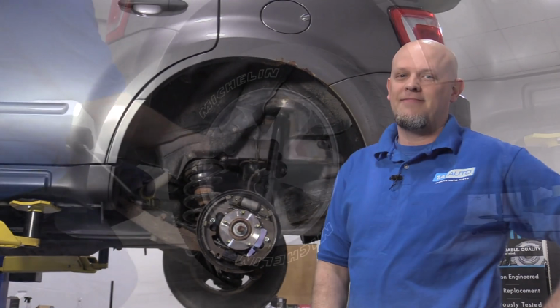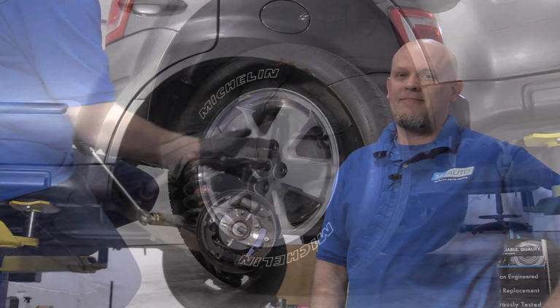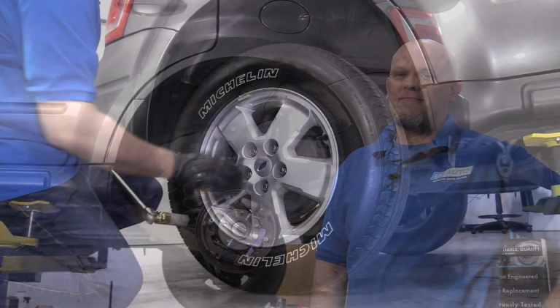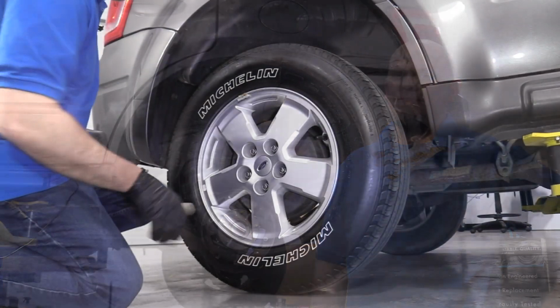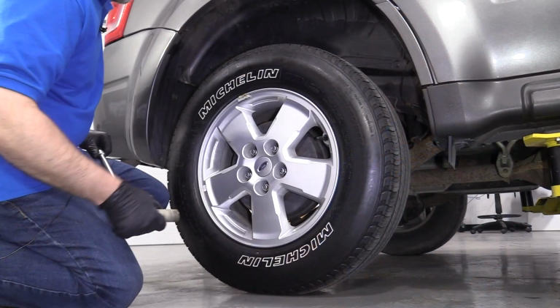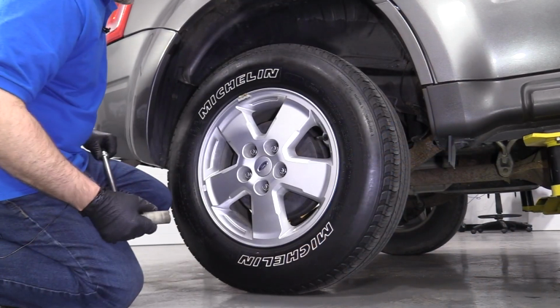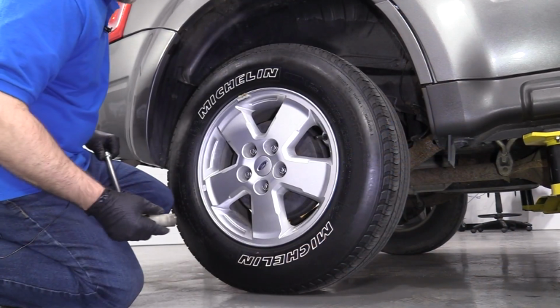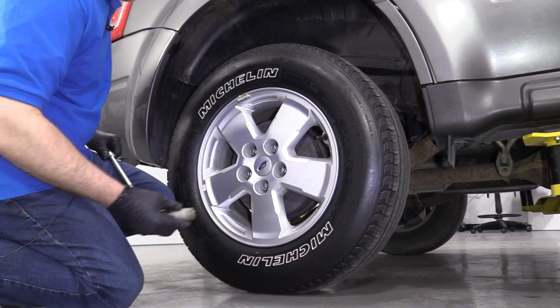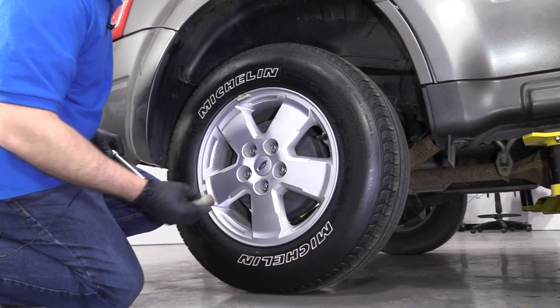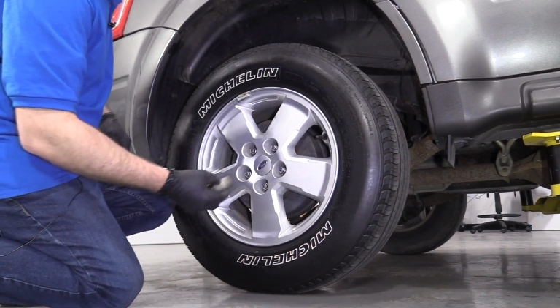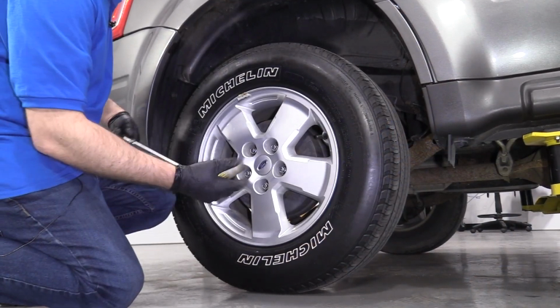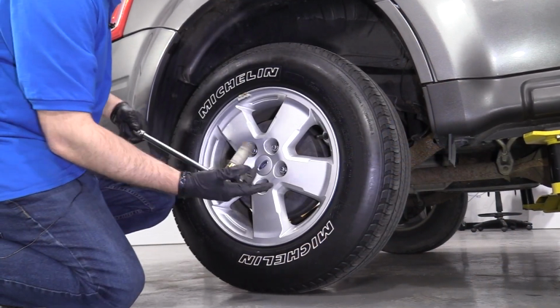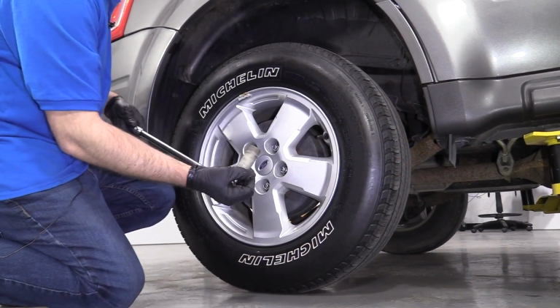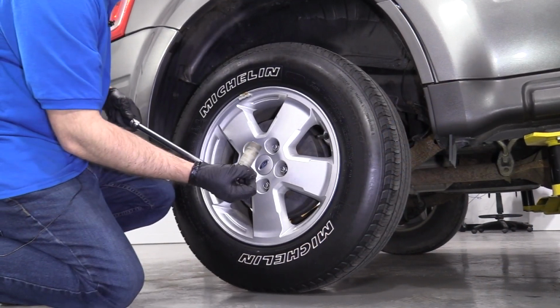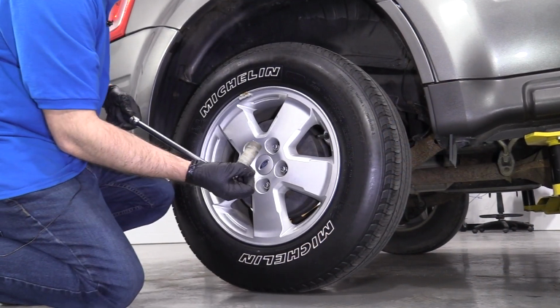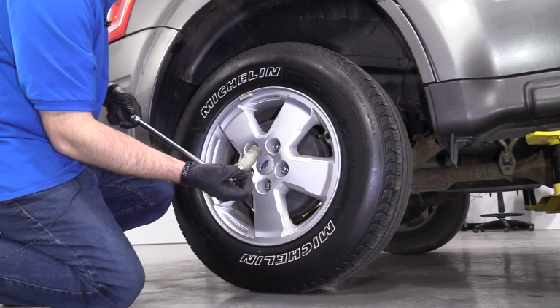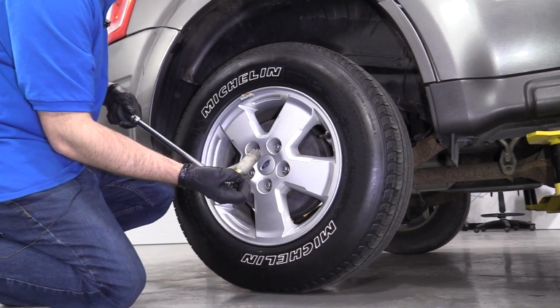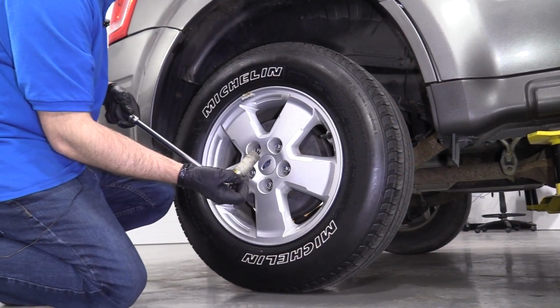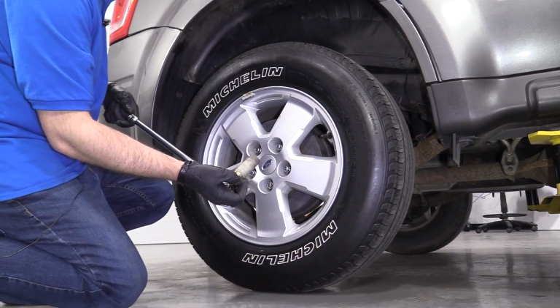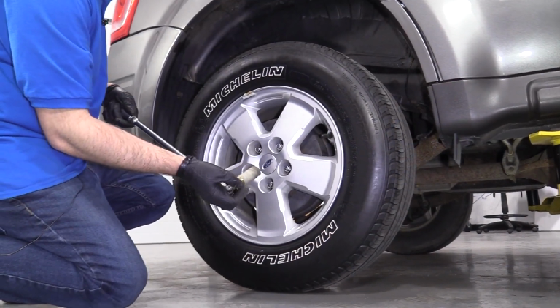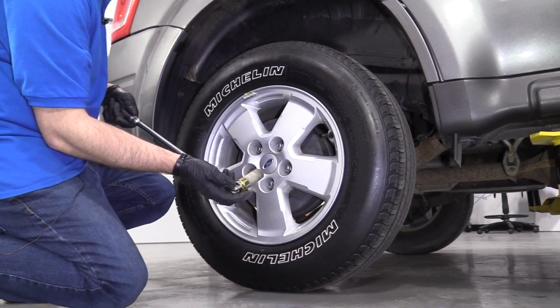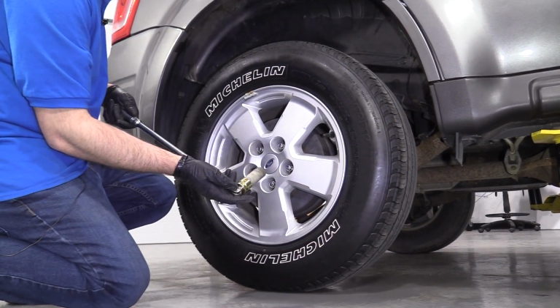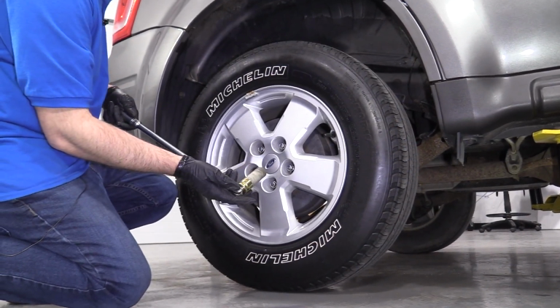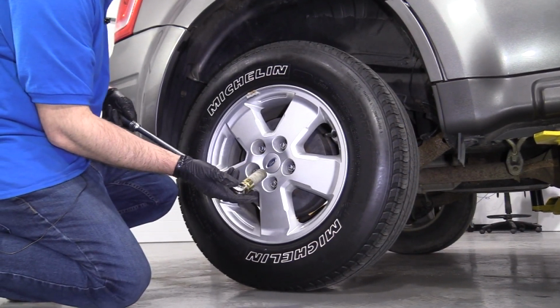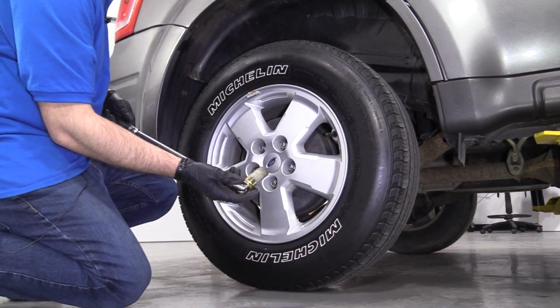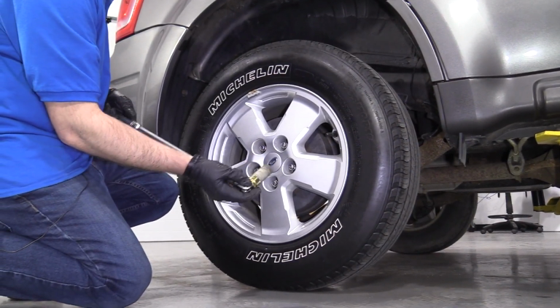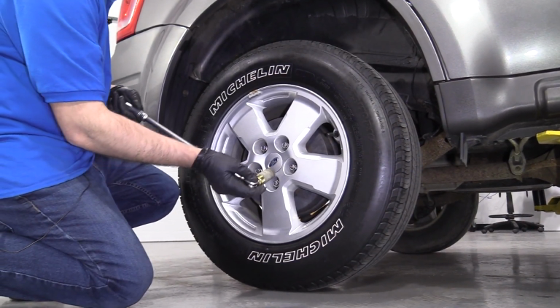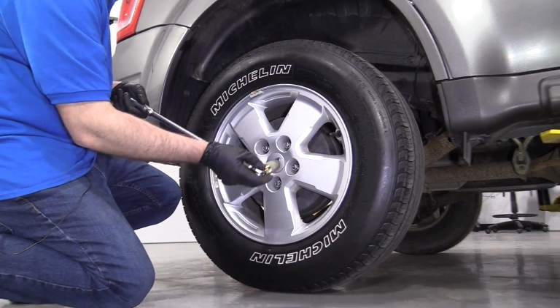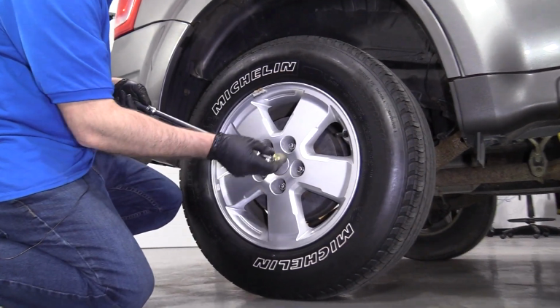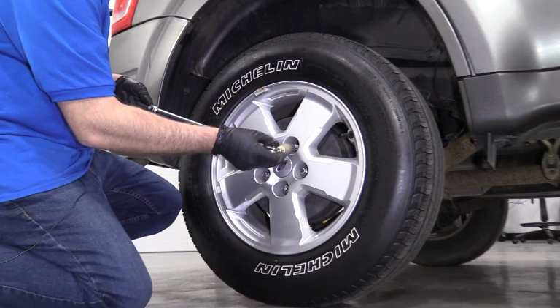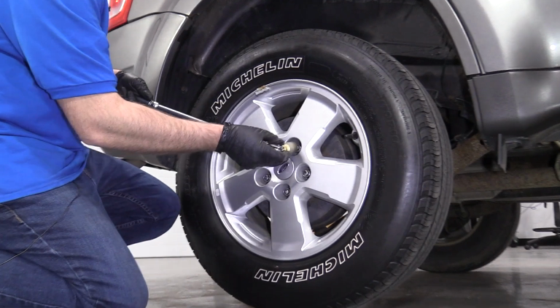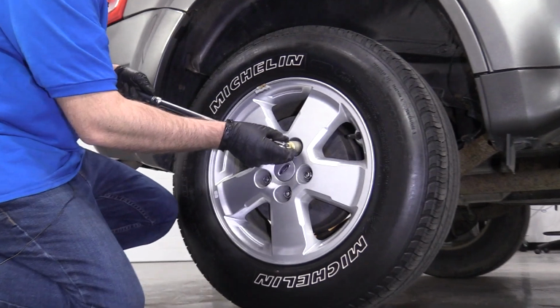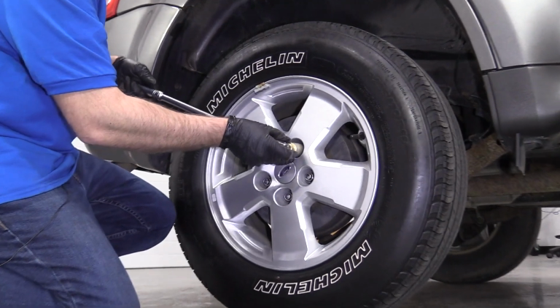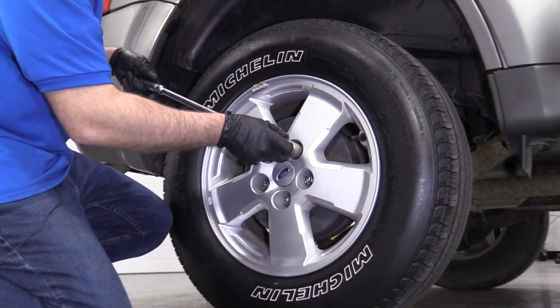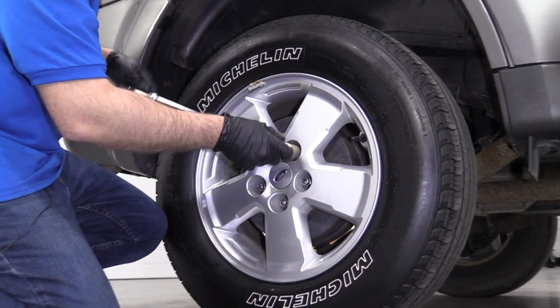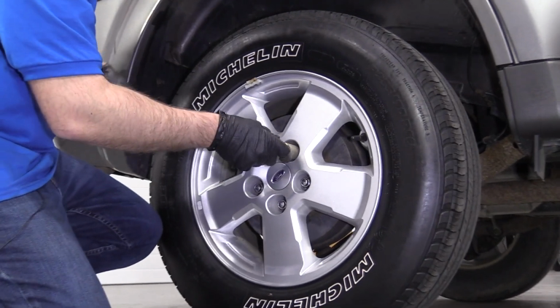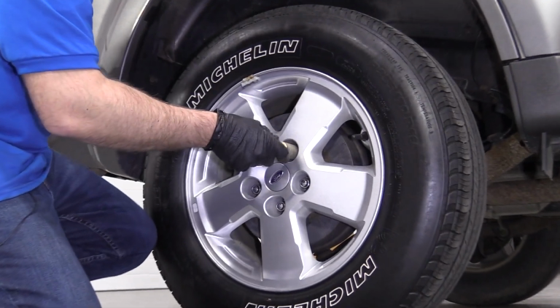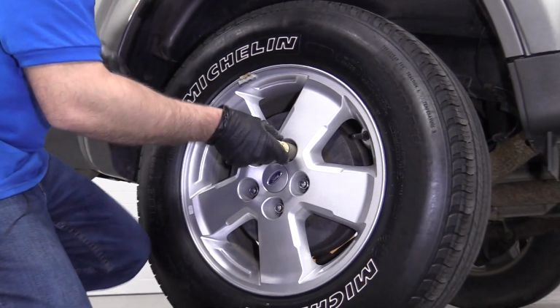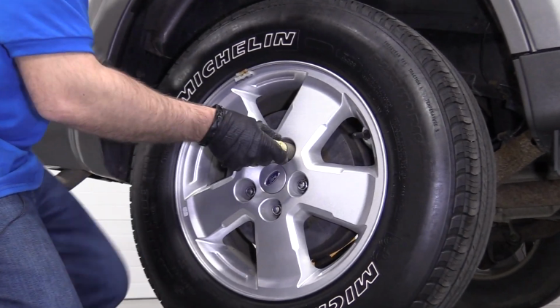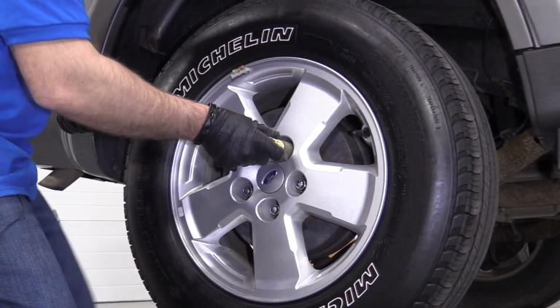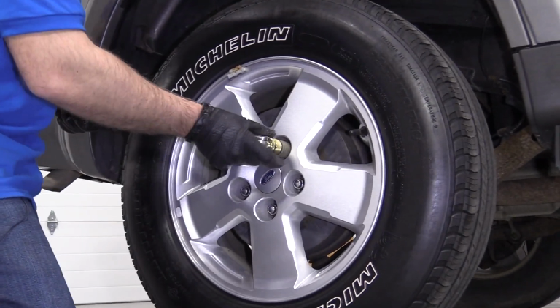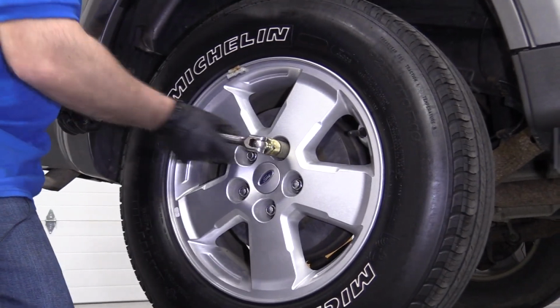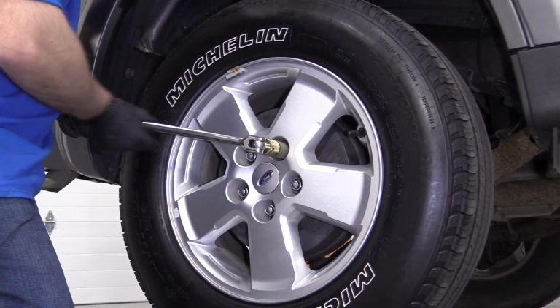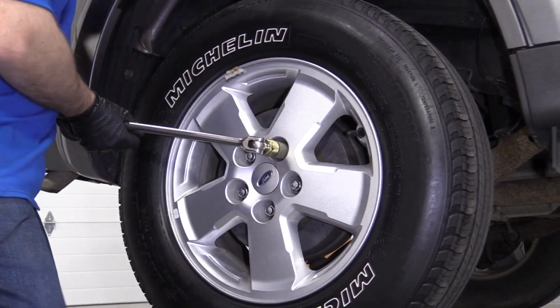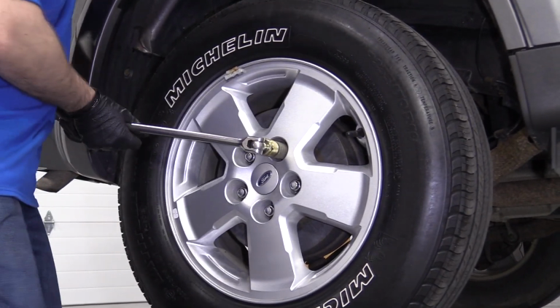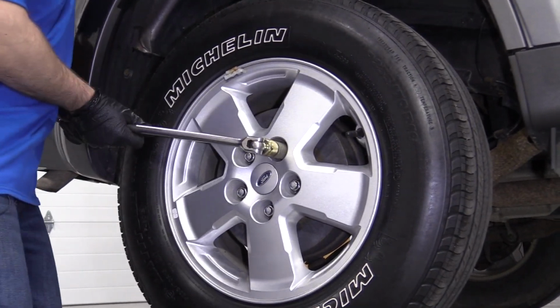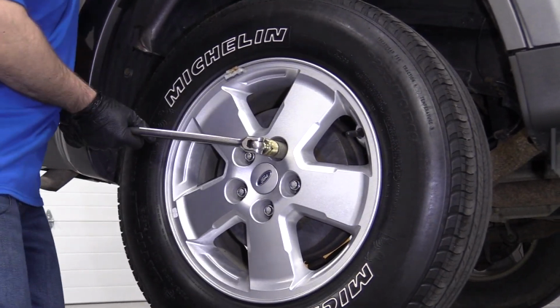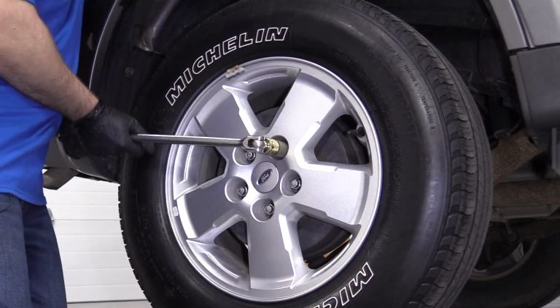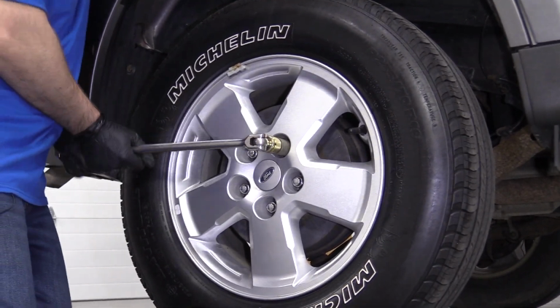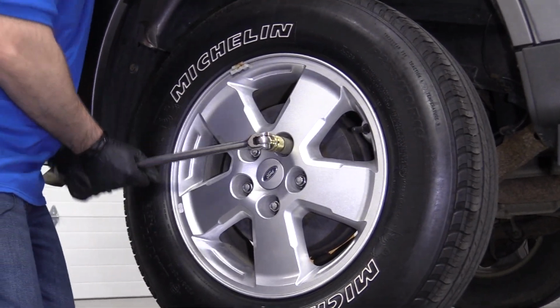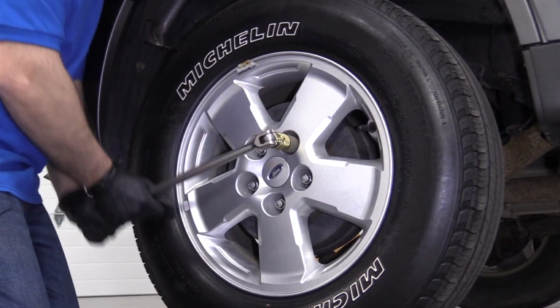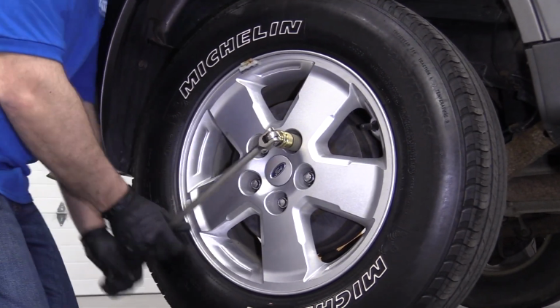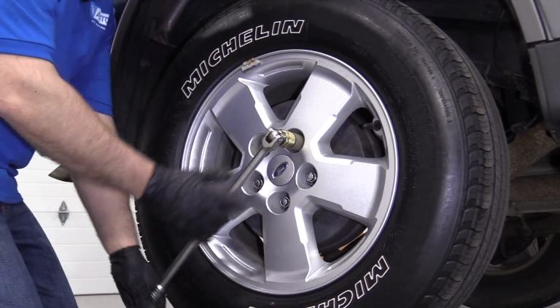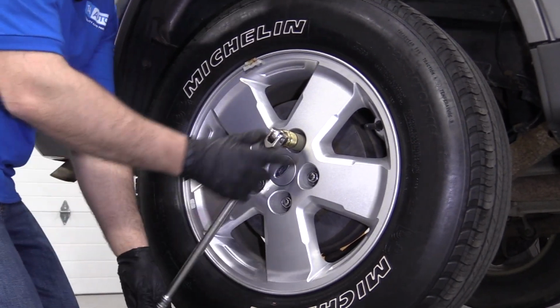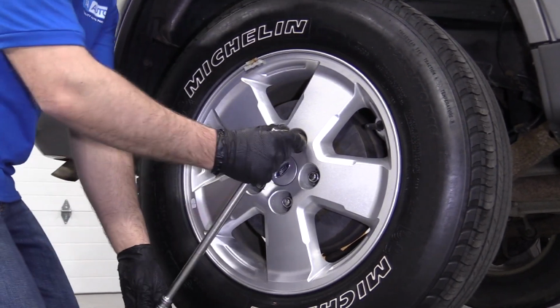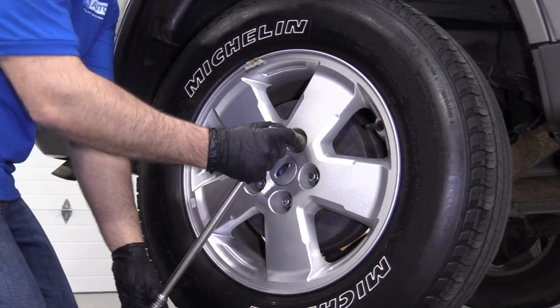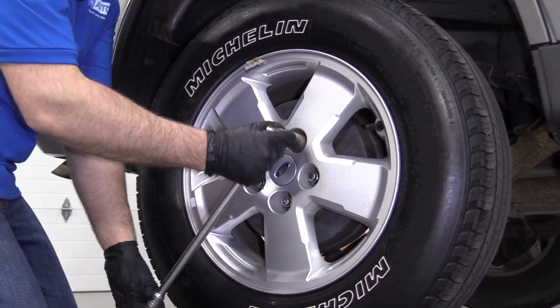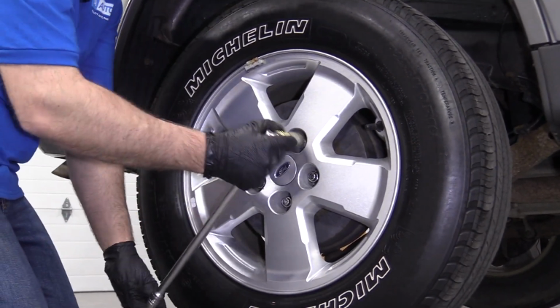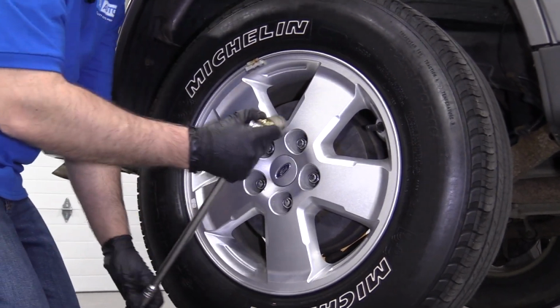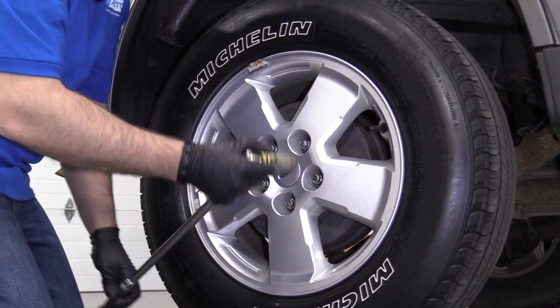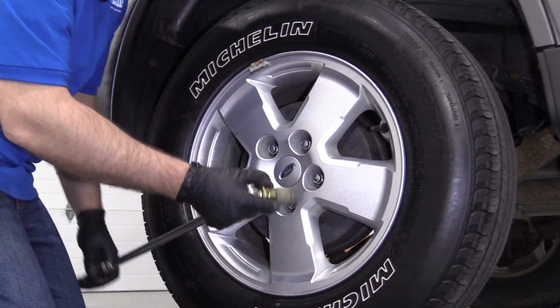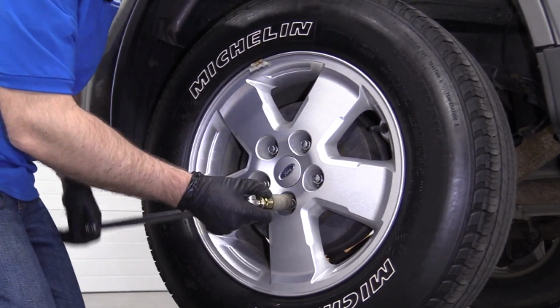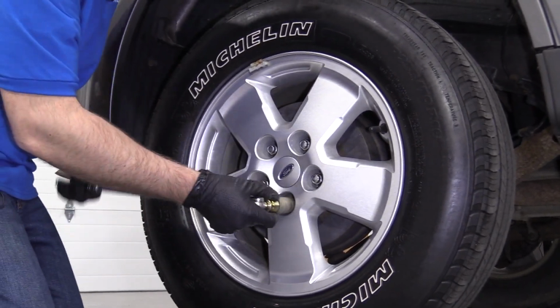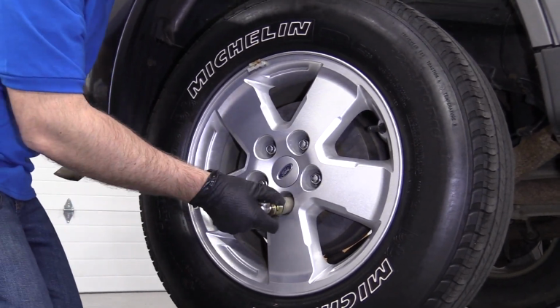I'm going to remove the wheel. I'm going to use a 19-millimeter socket and a breaker bar to loosen up the lug nuts before I raise the vehicle up.